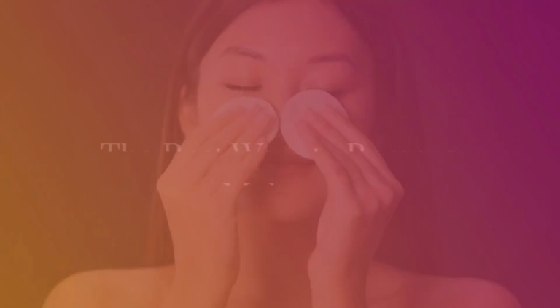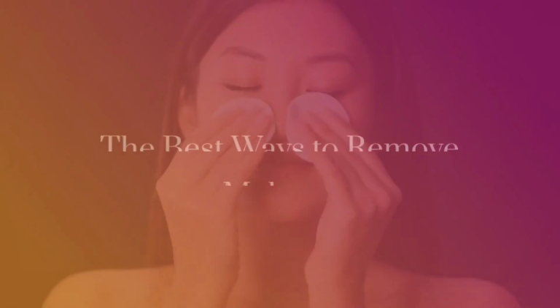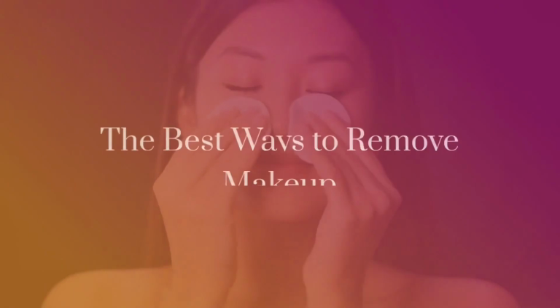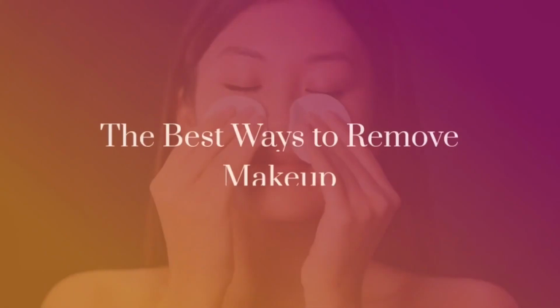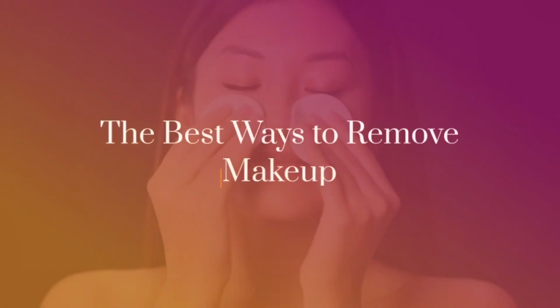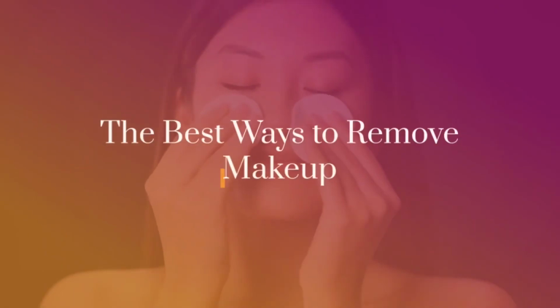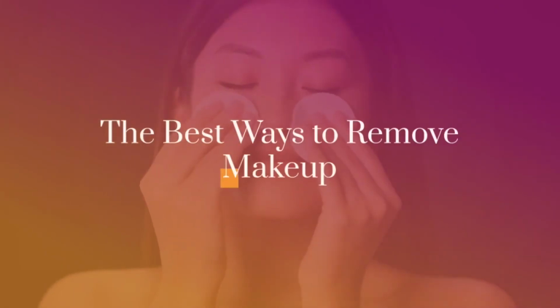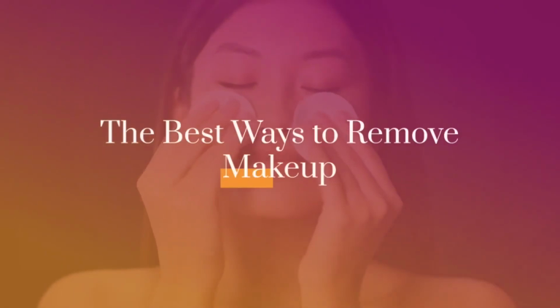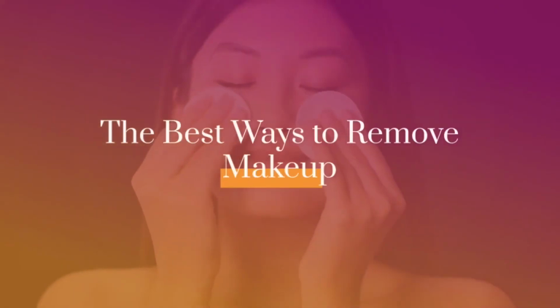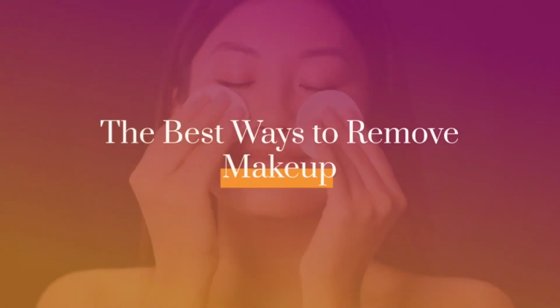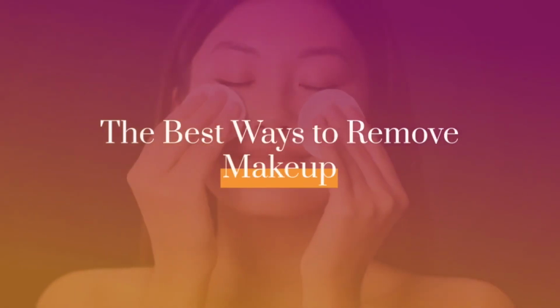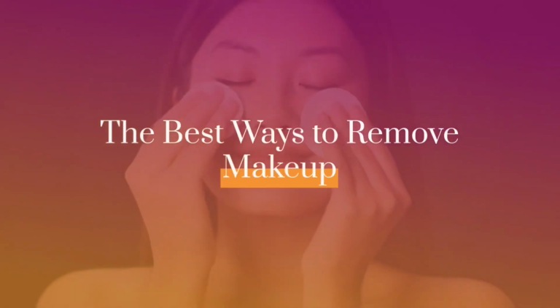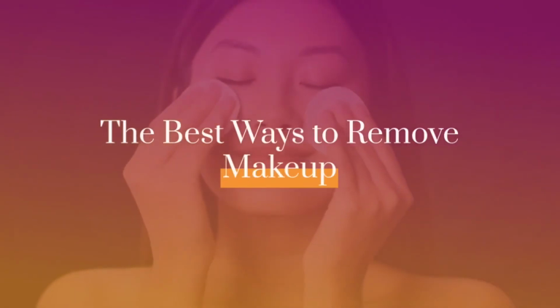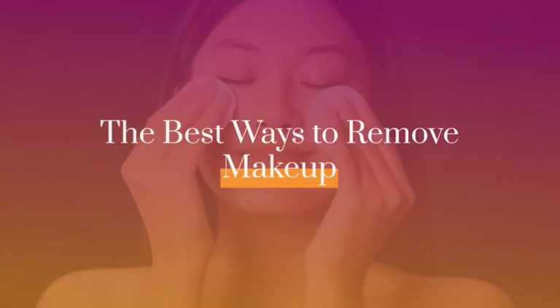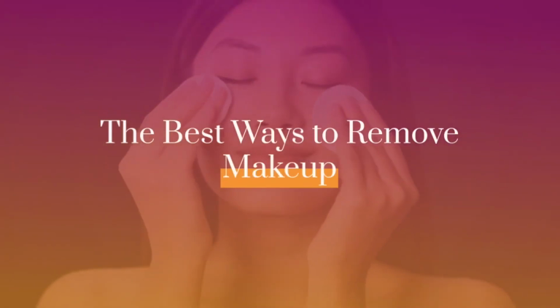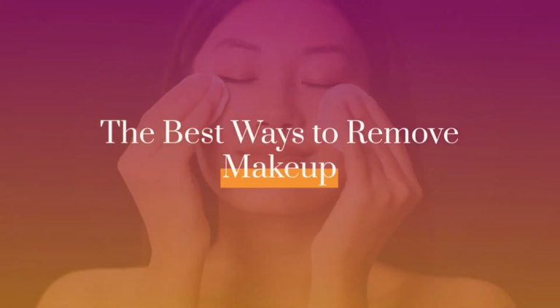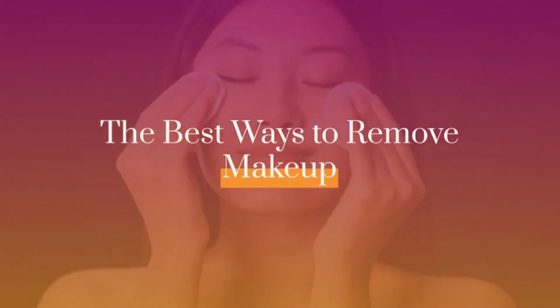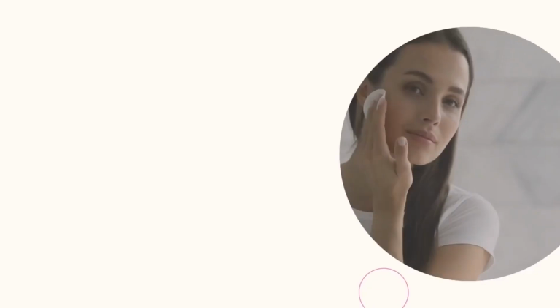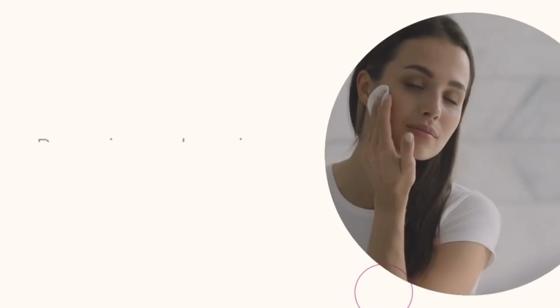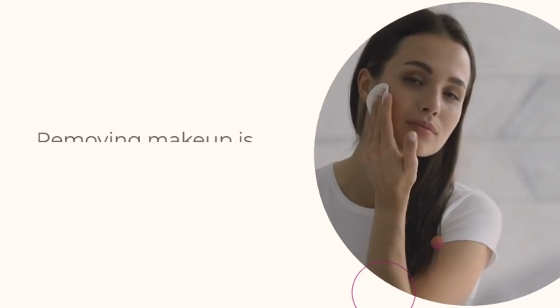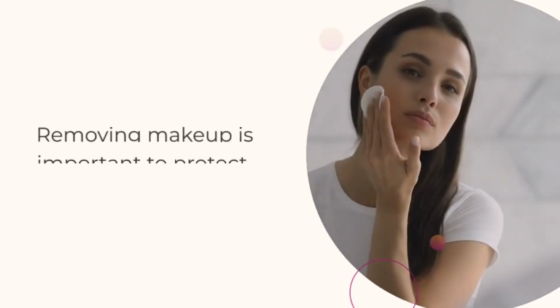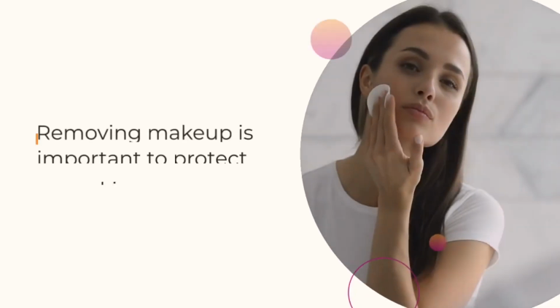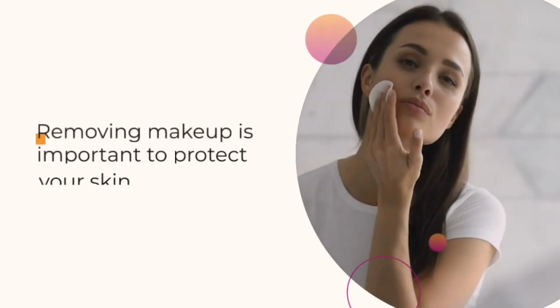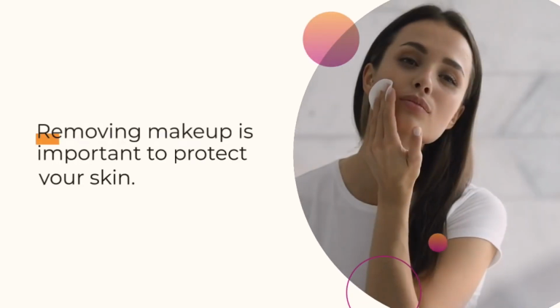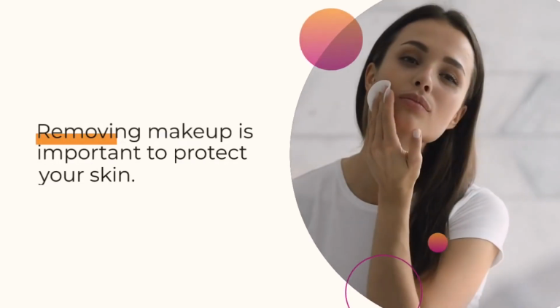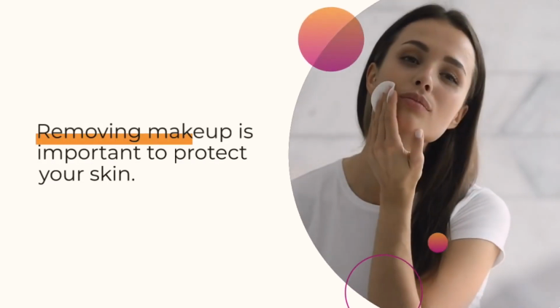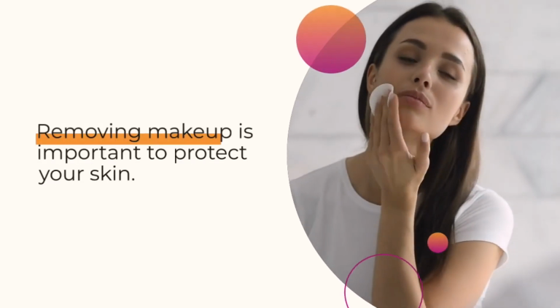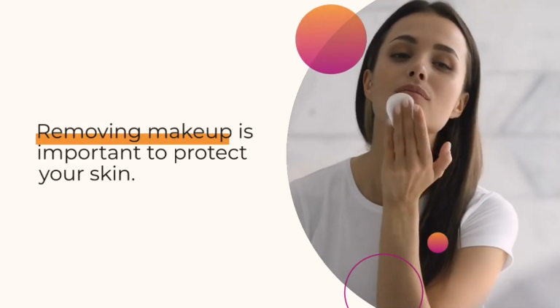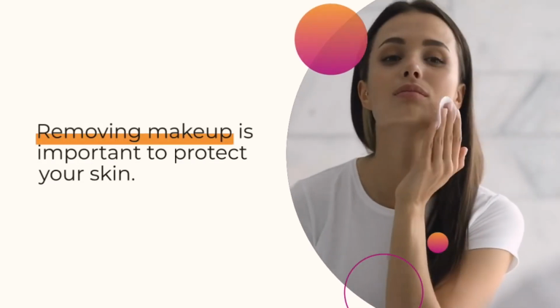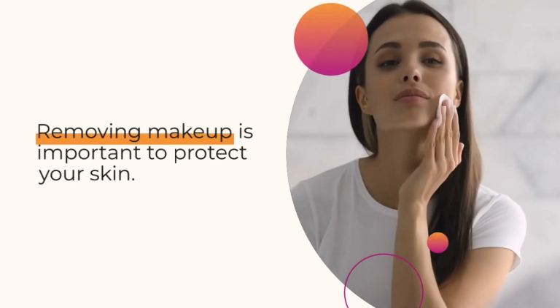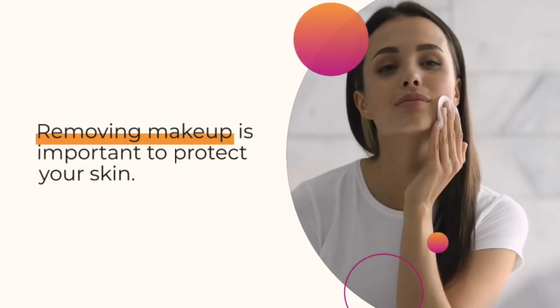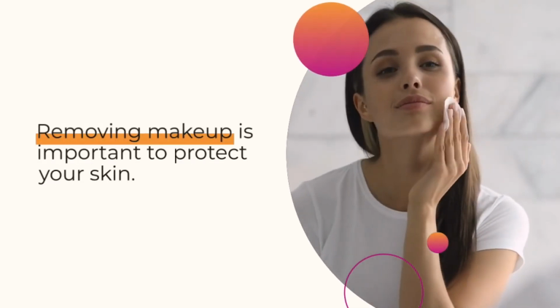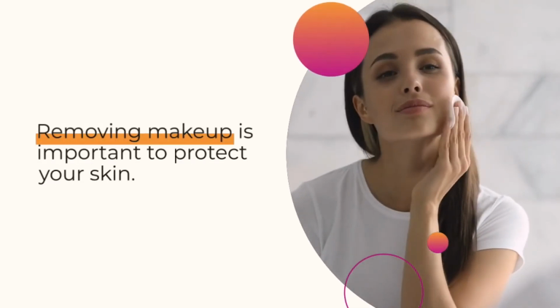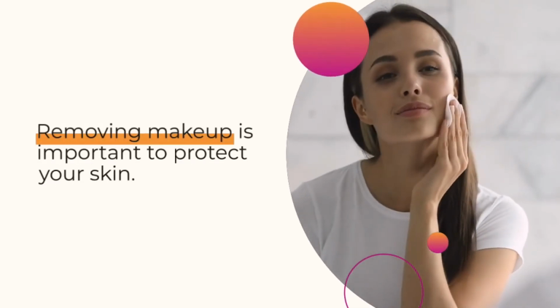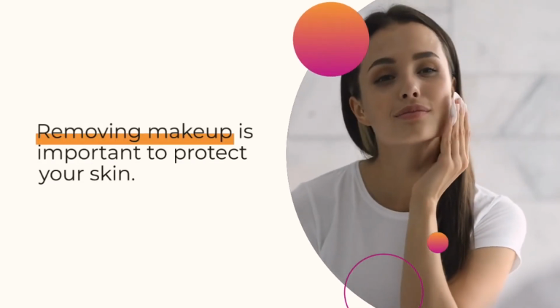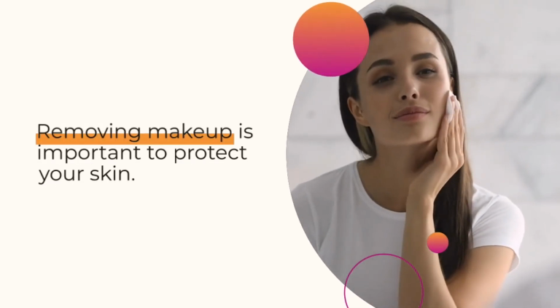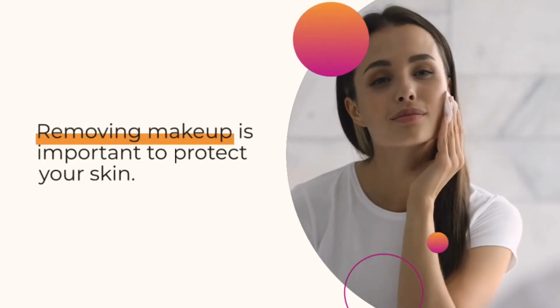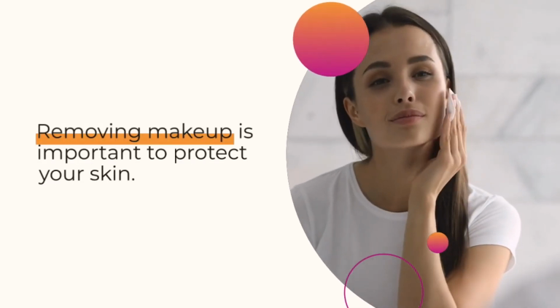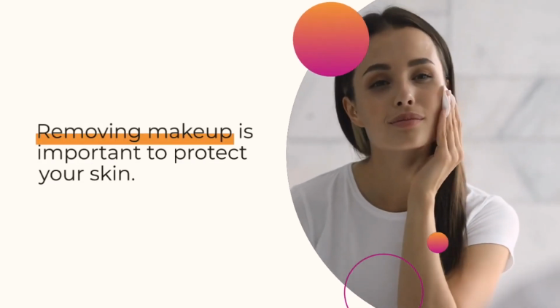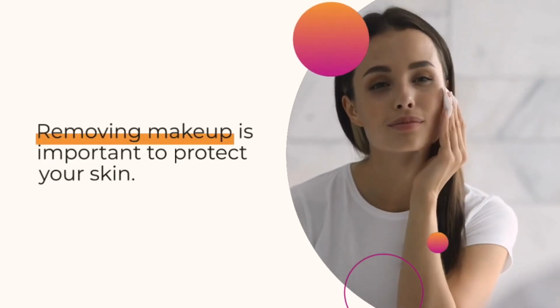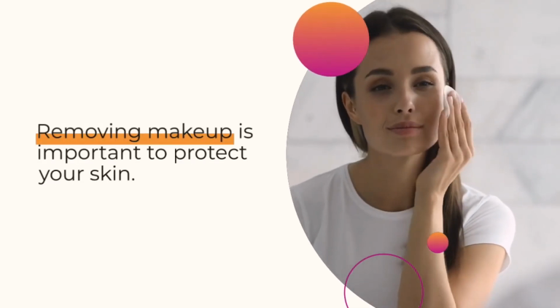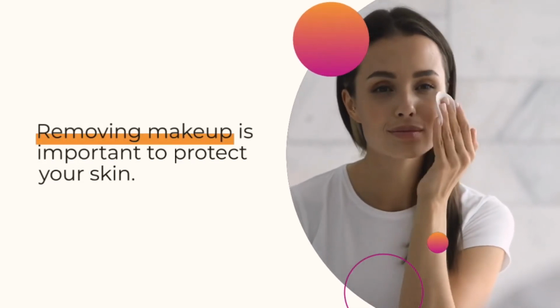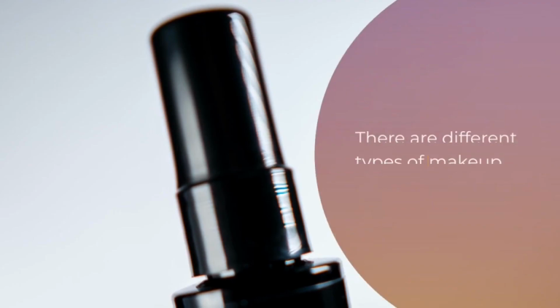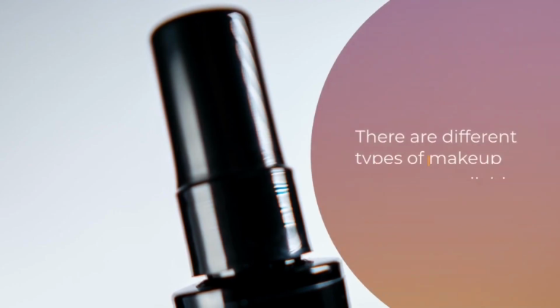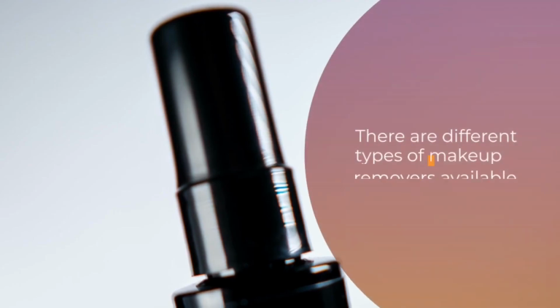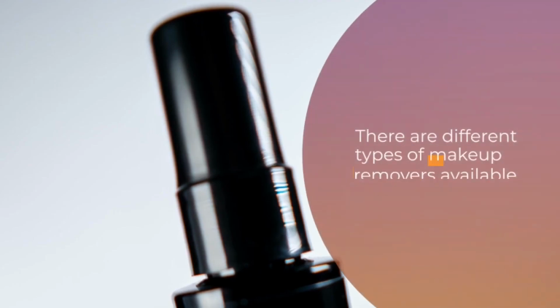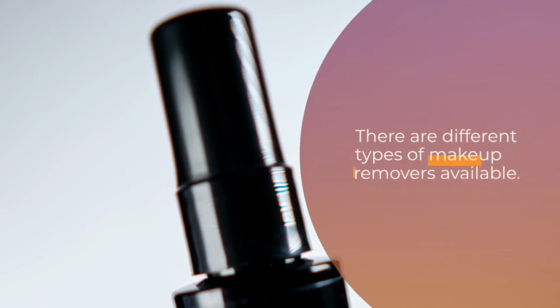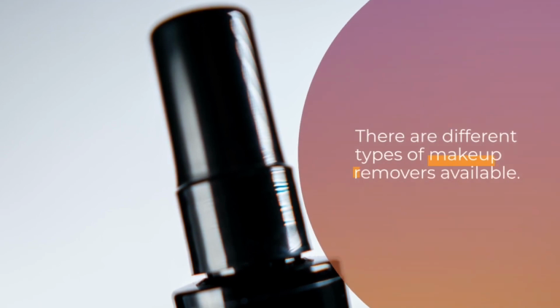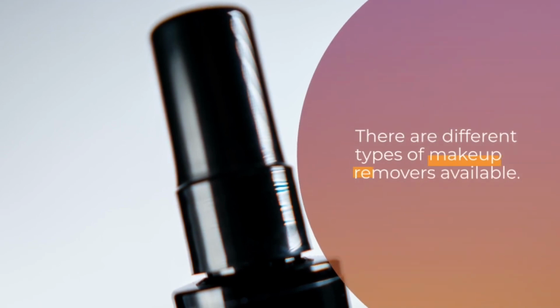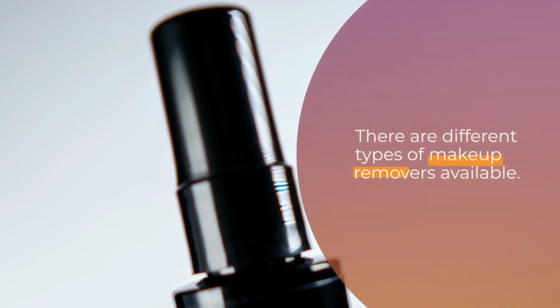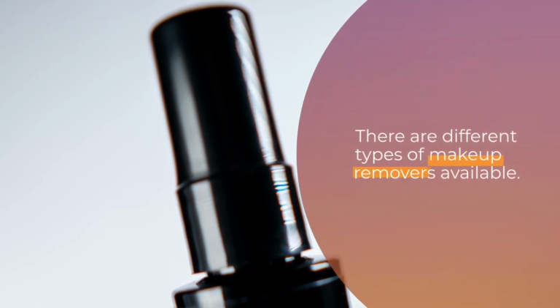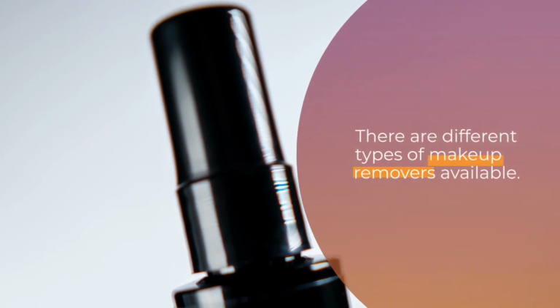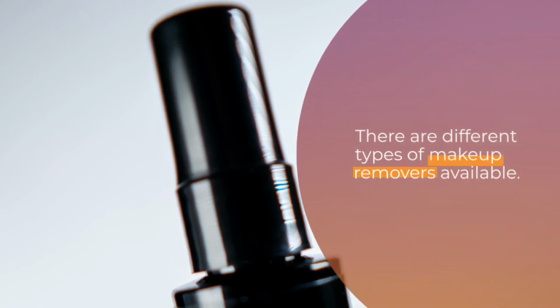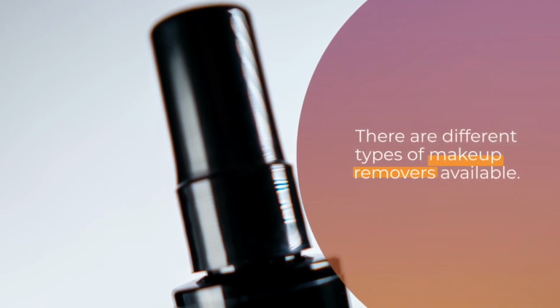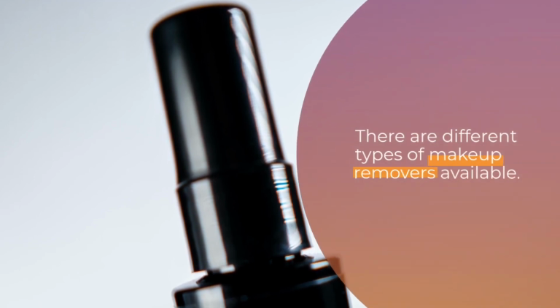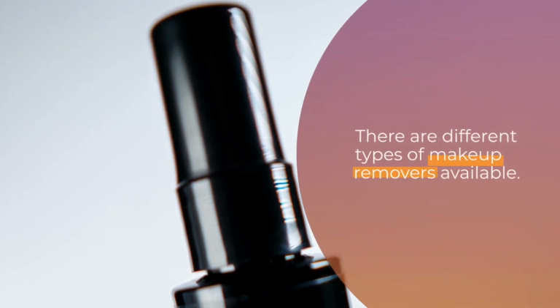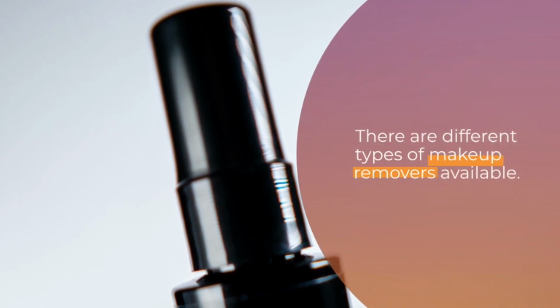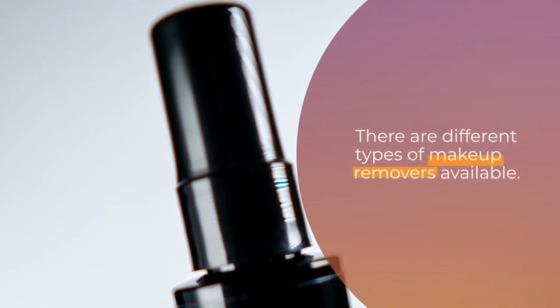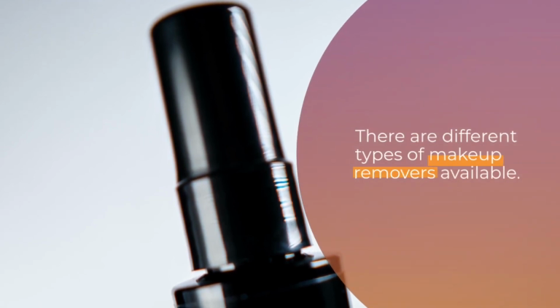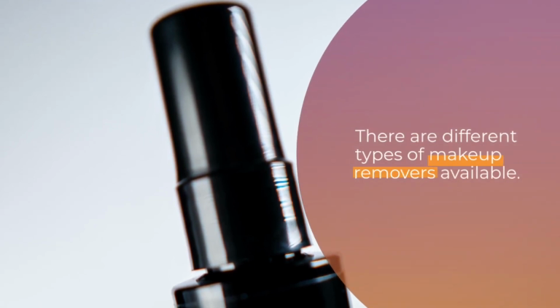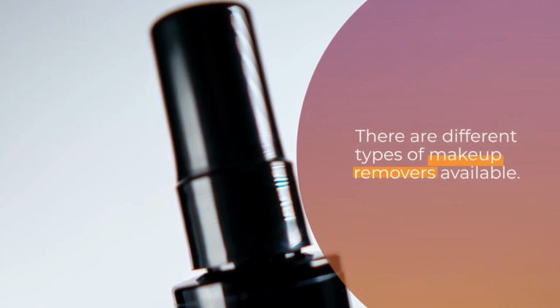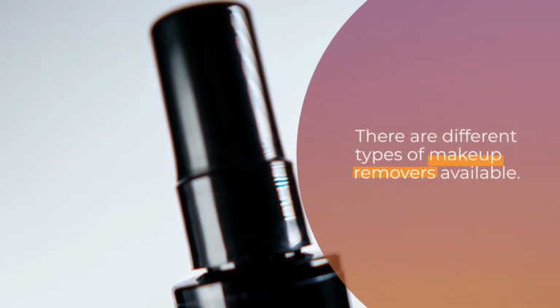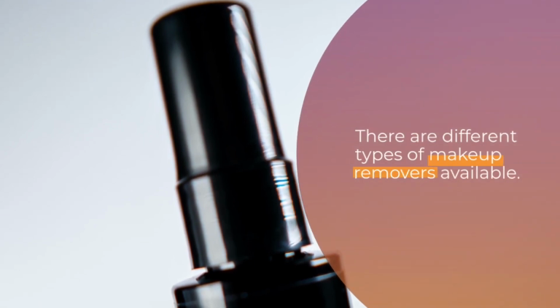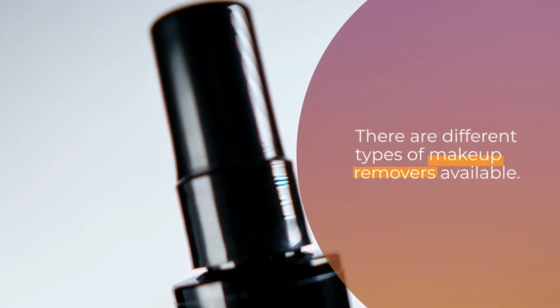The best ways to remove makeup. Removing makeup is important to protect your skin. There are different types of makeup removers available.